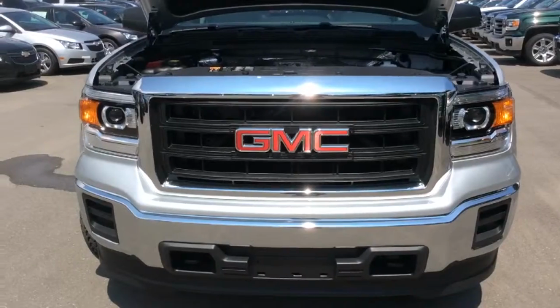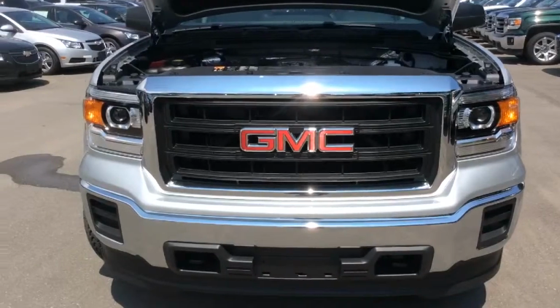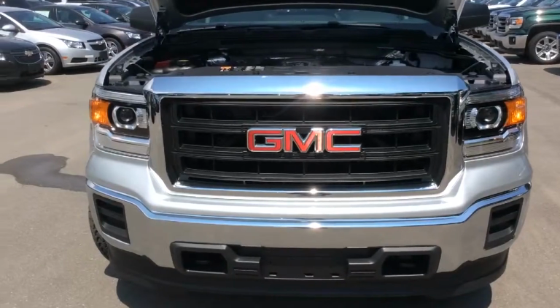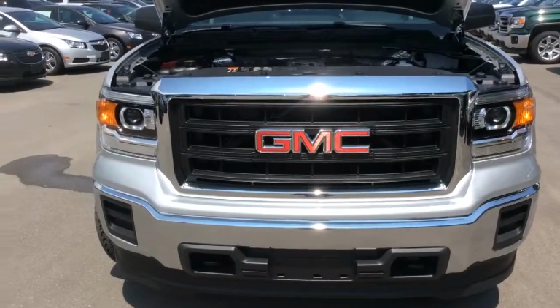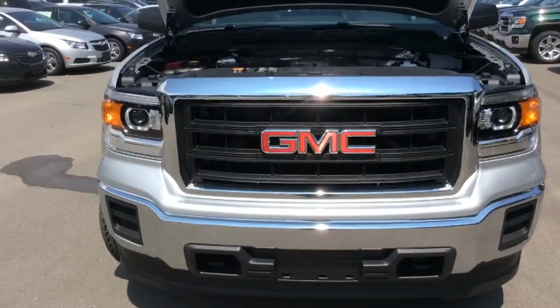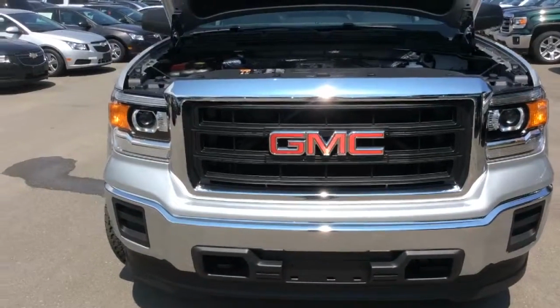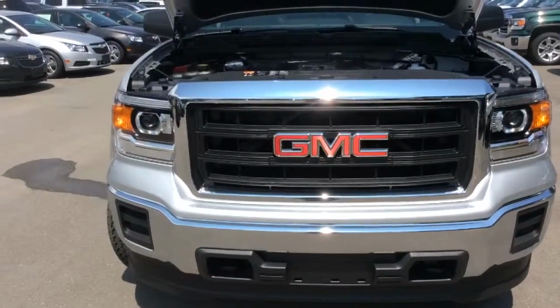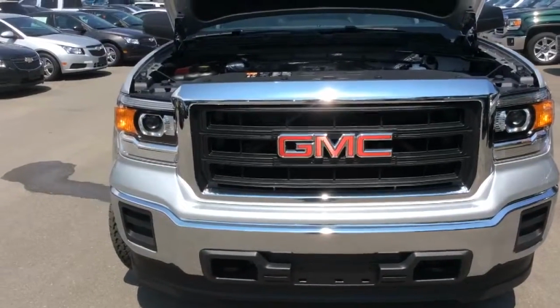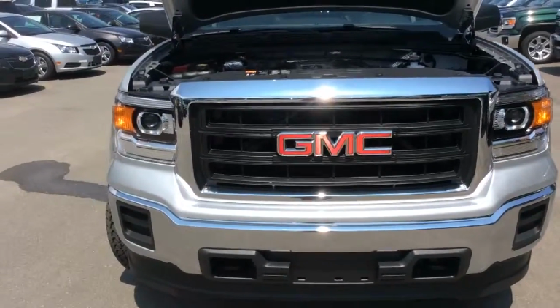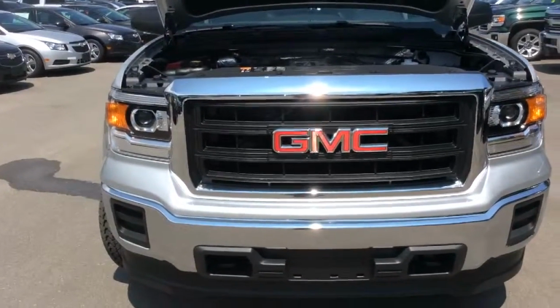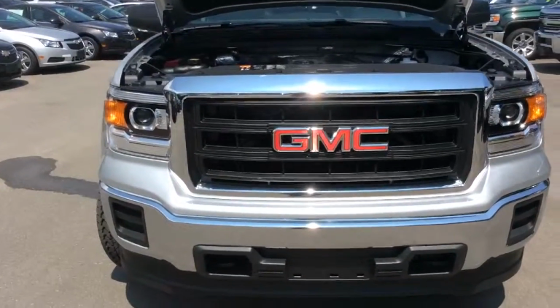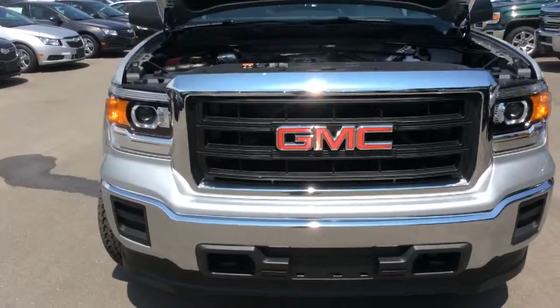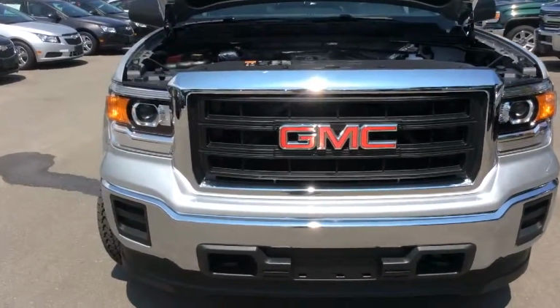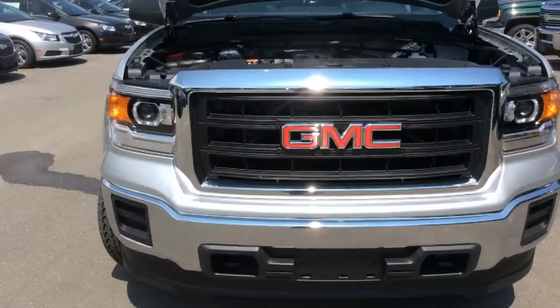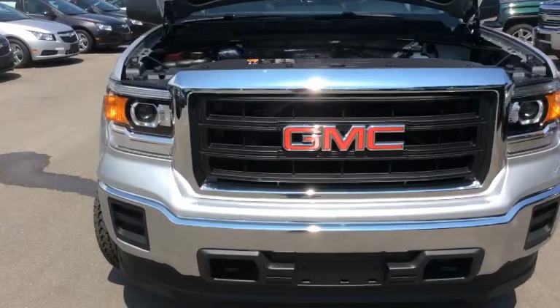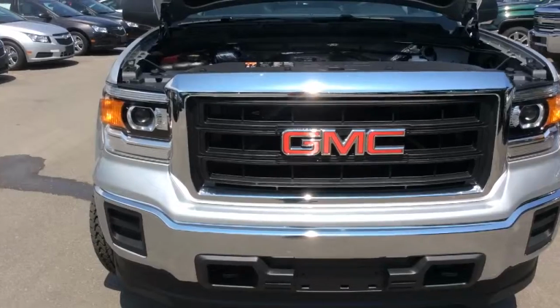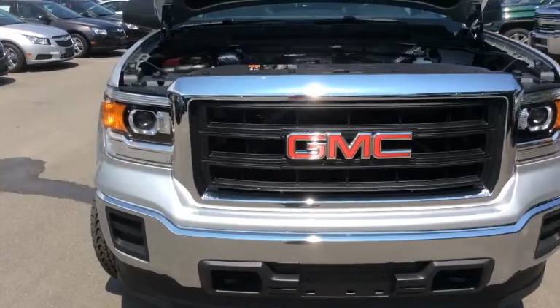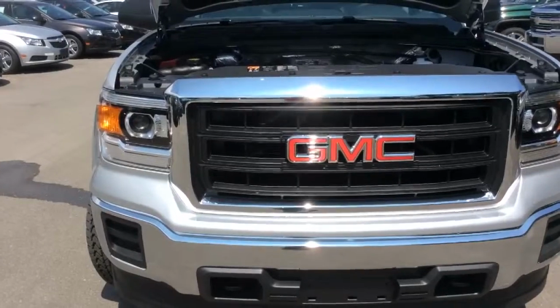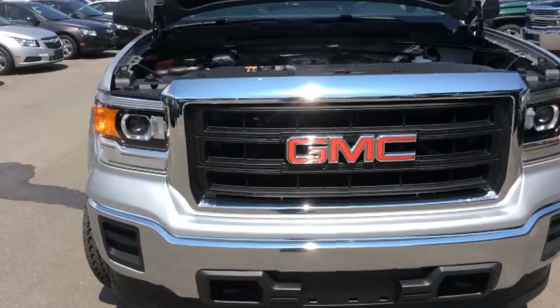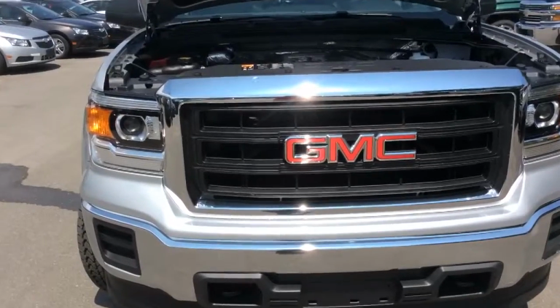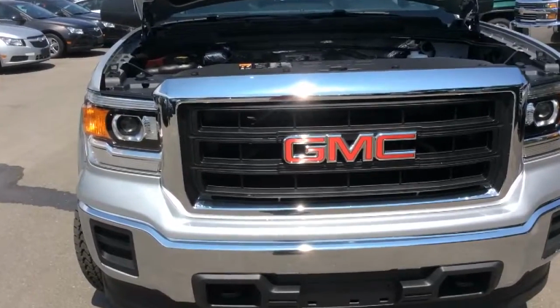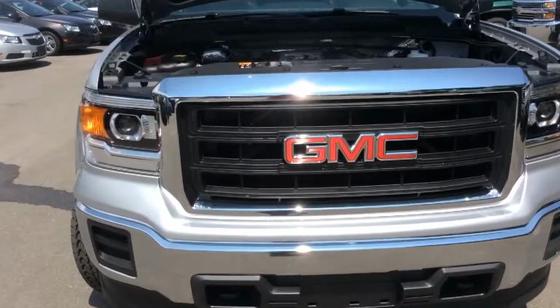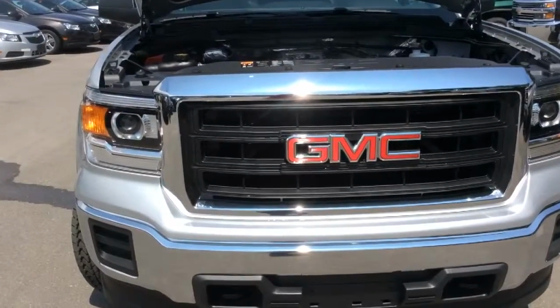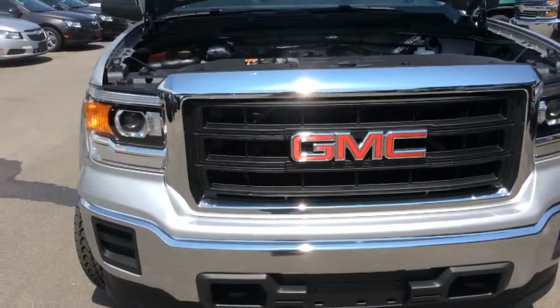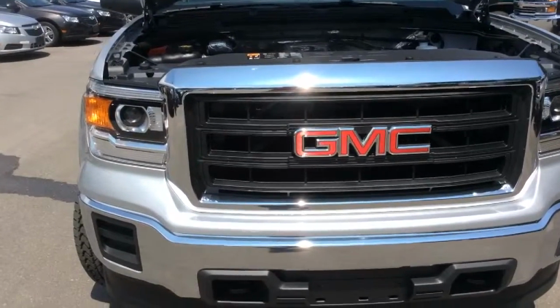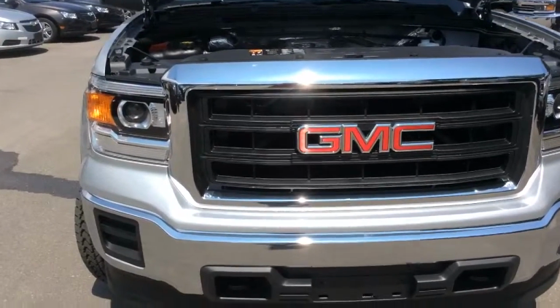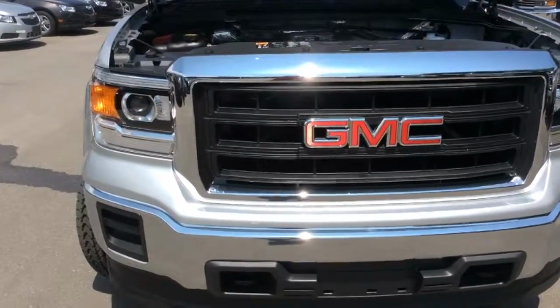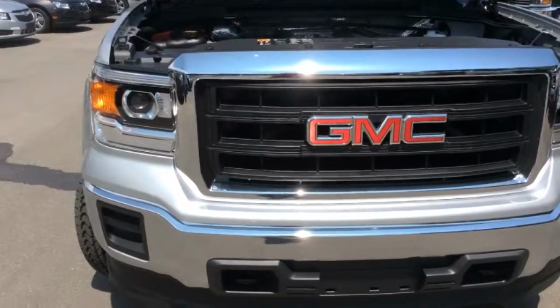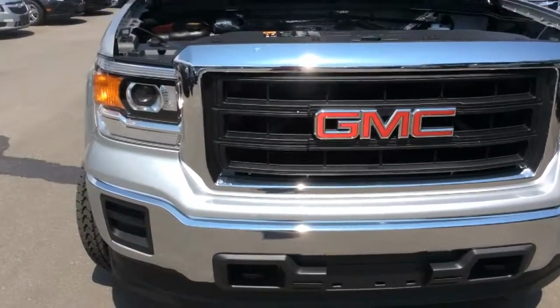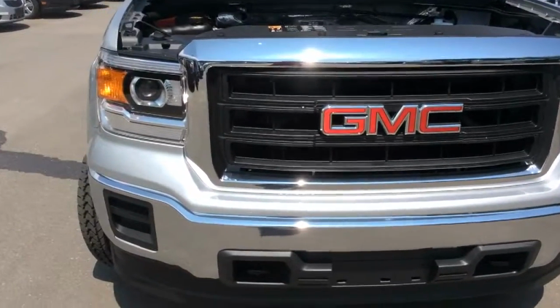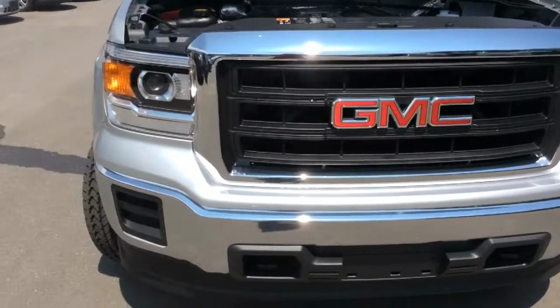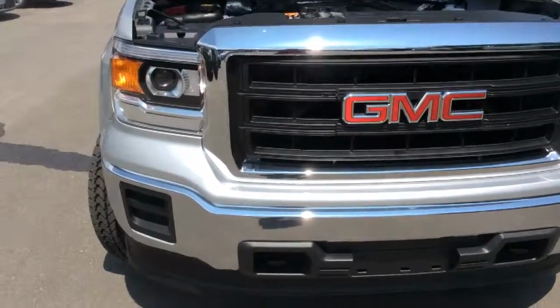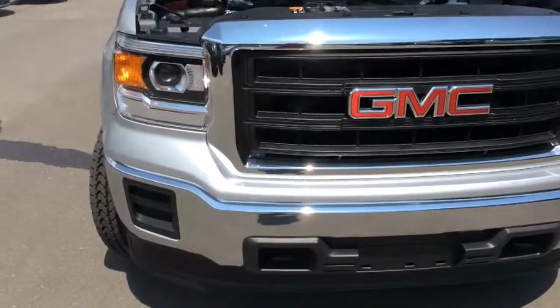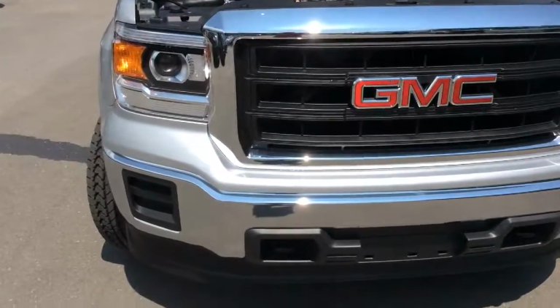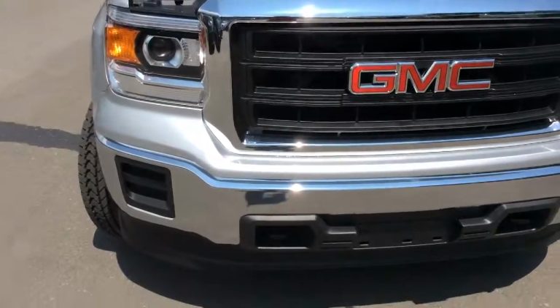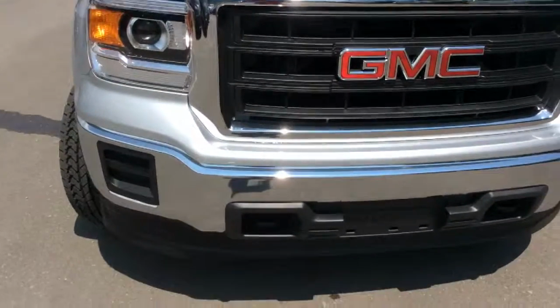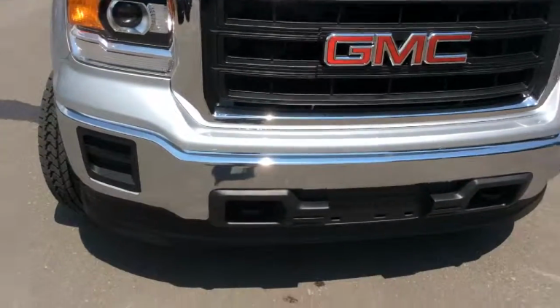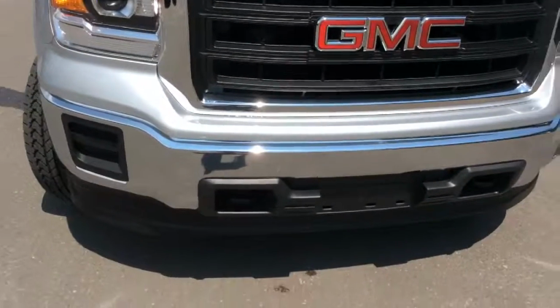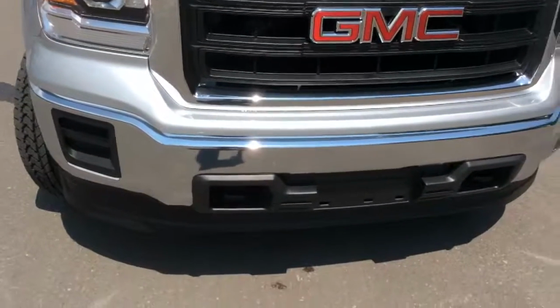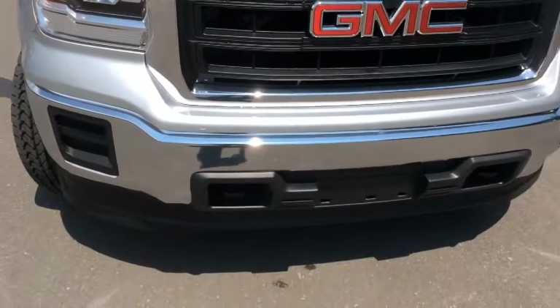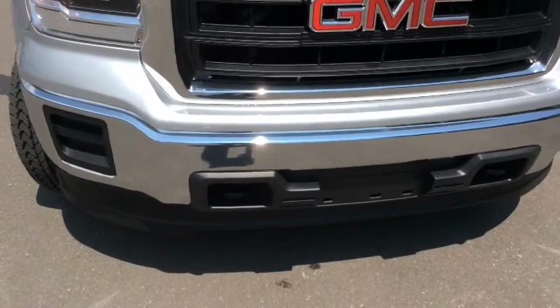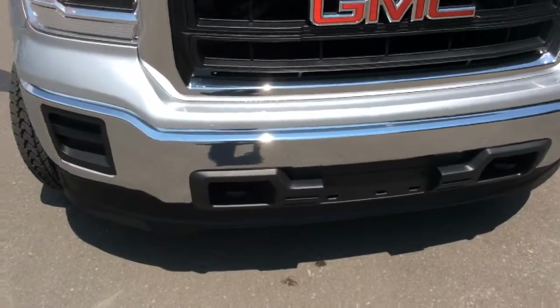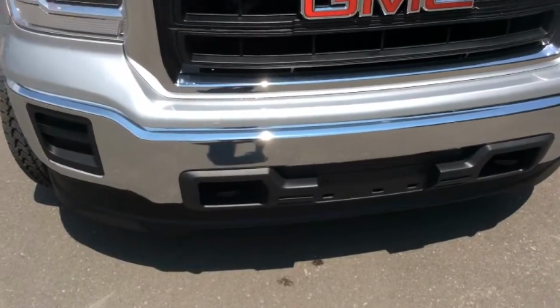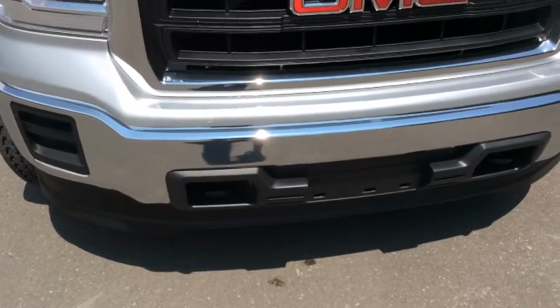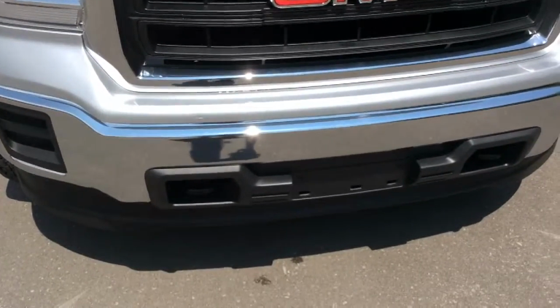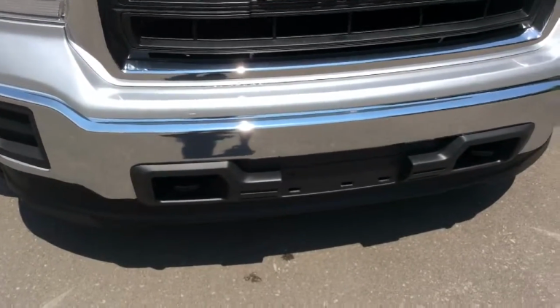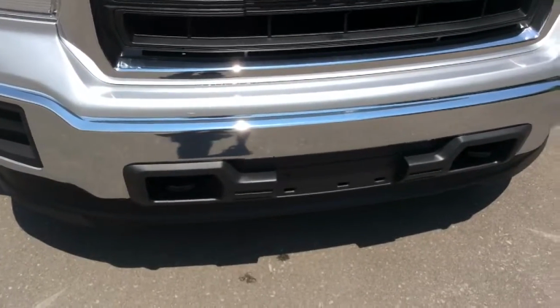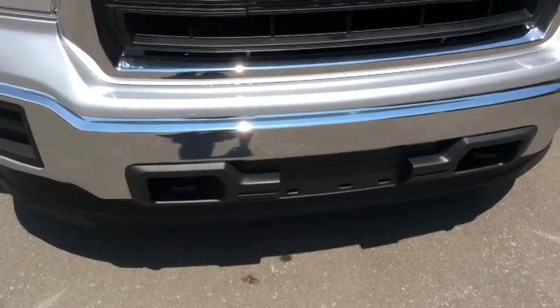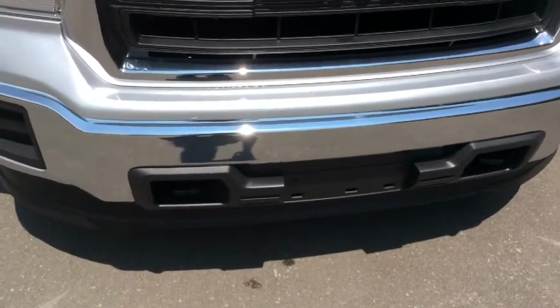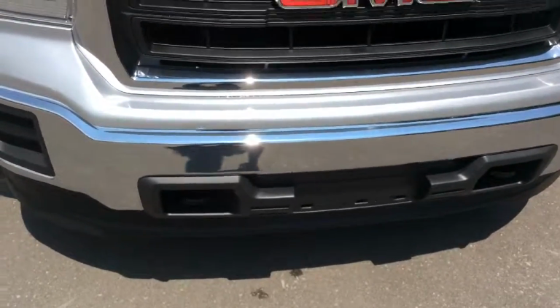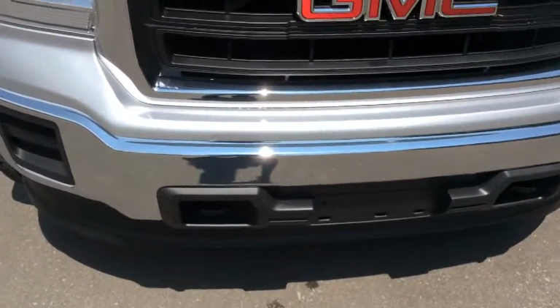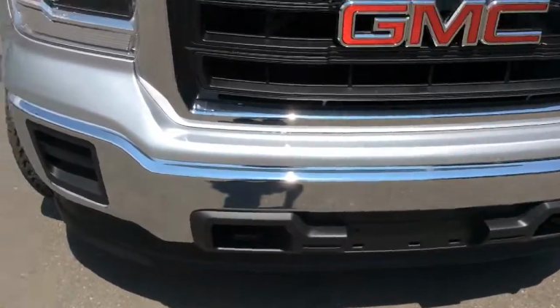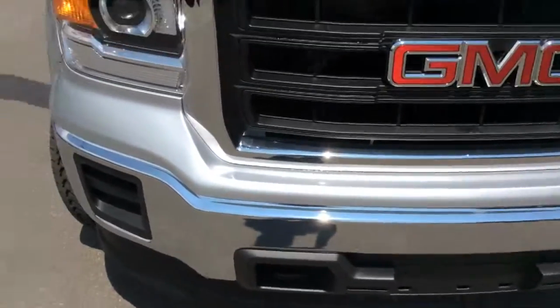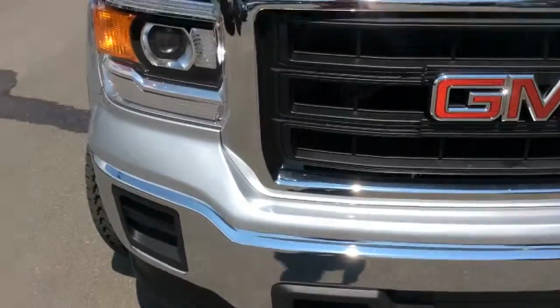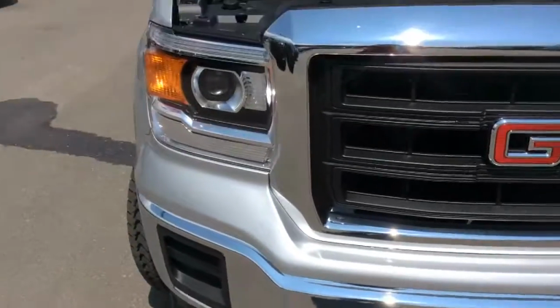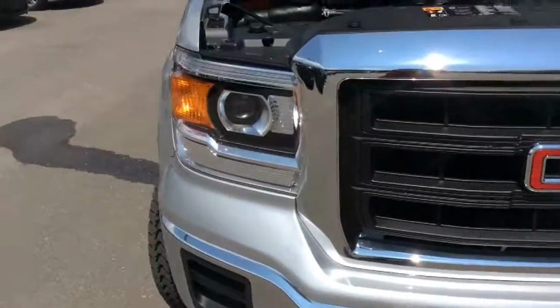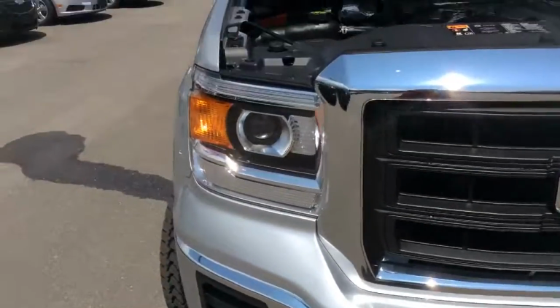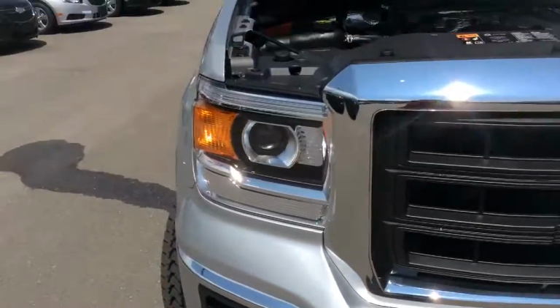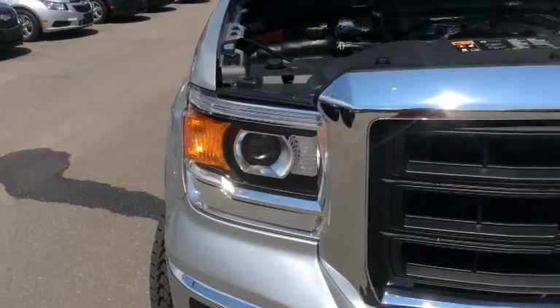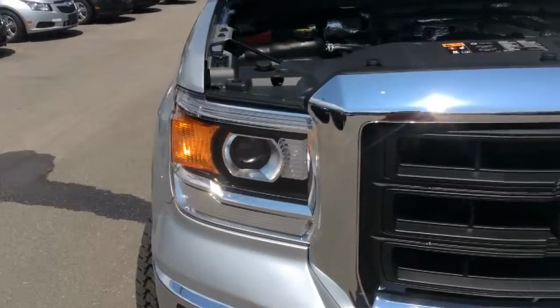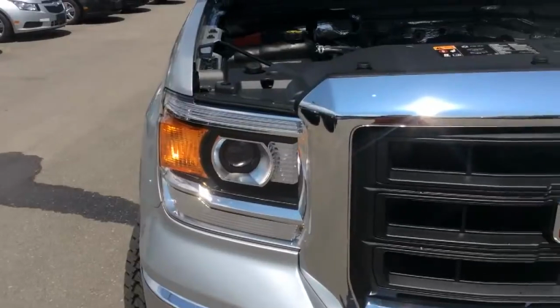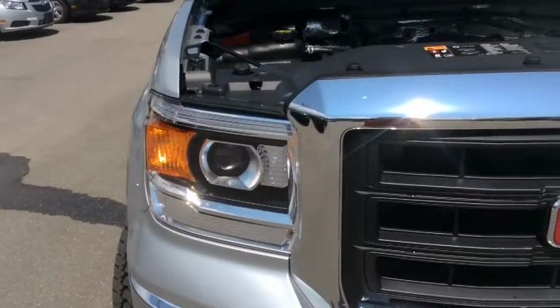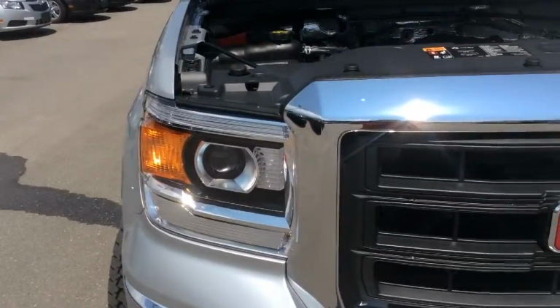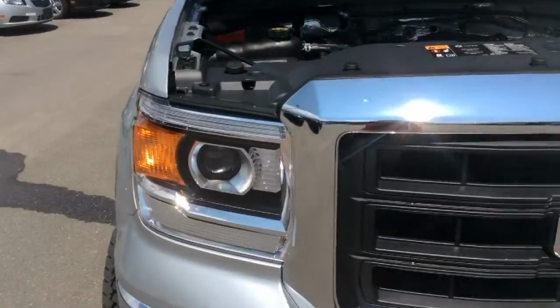At the front end of the Sierra there's a nice chrome grille and bumper. You have front tow hooks and projector beam headlamps.